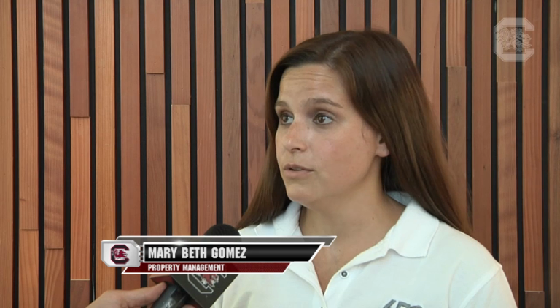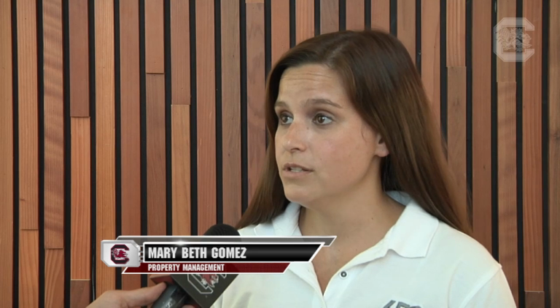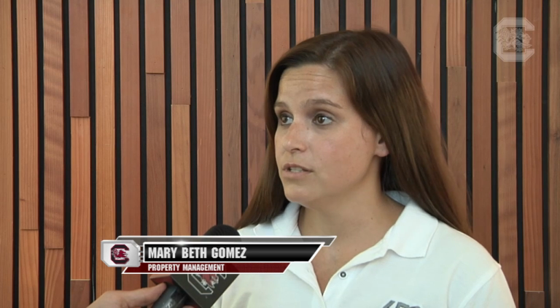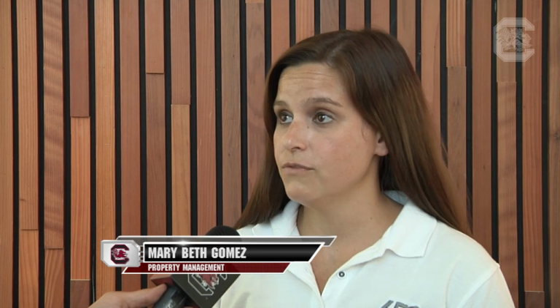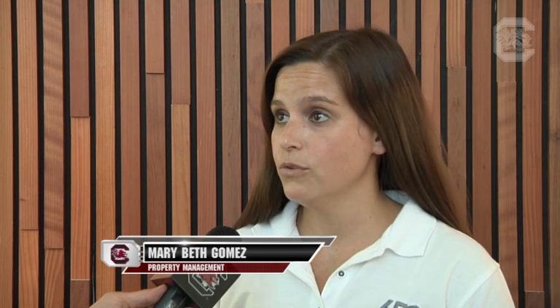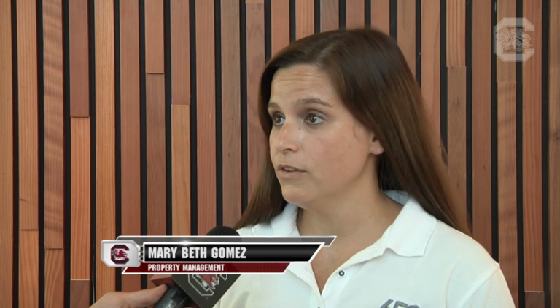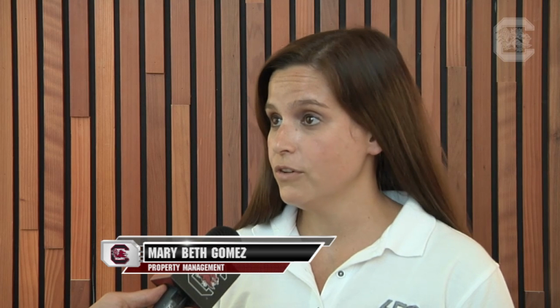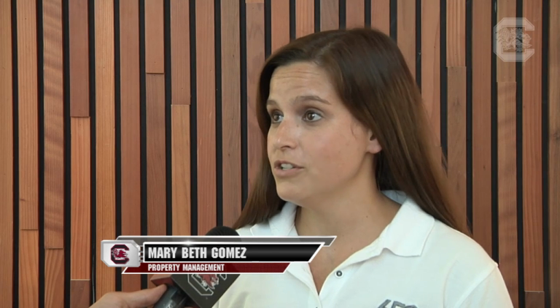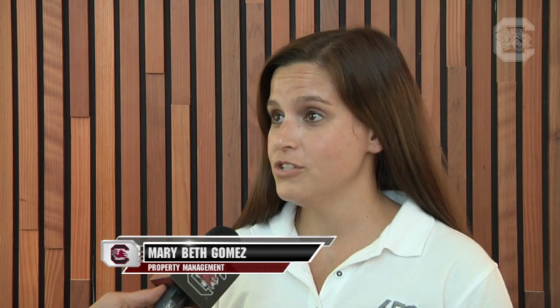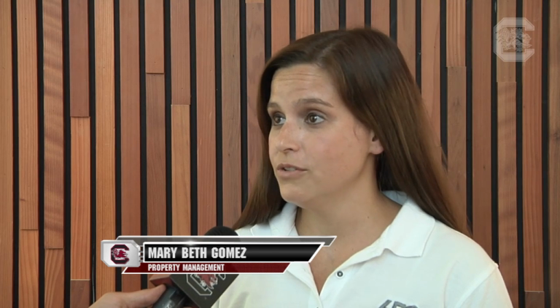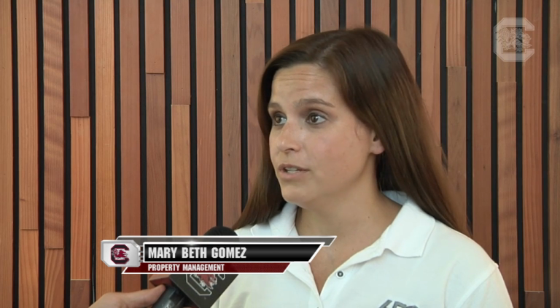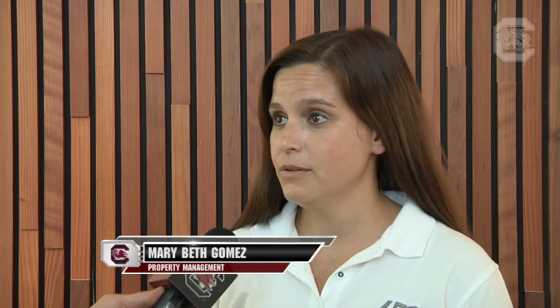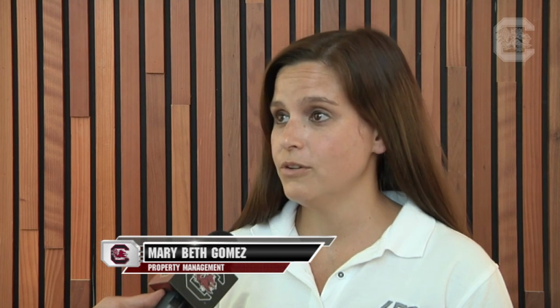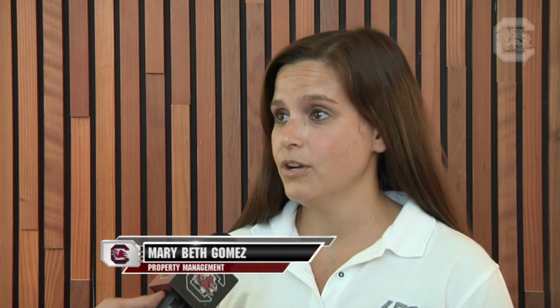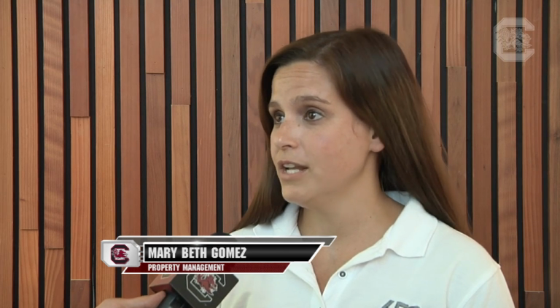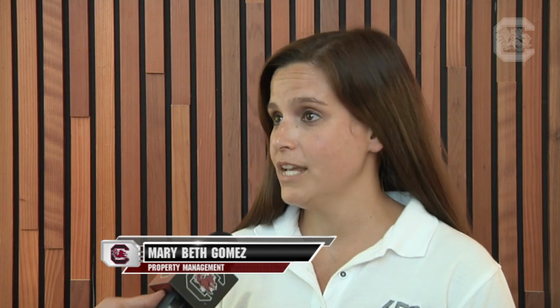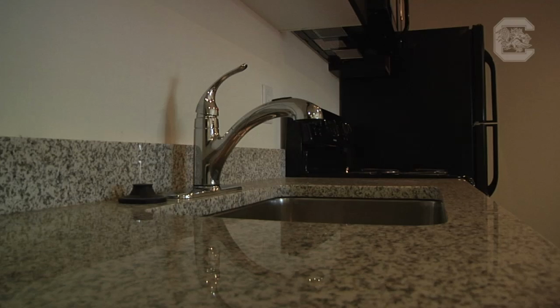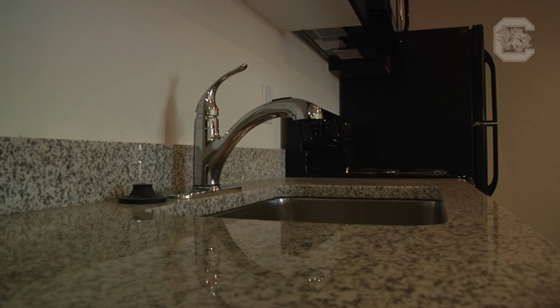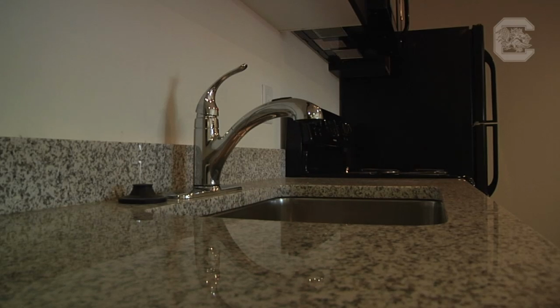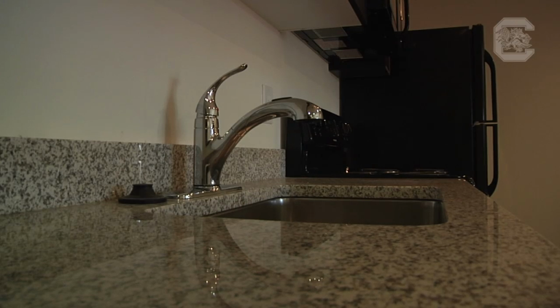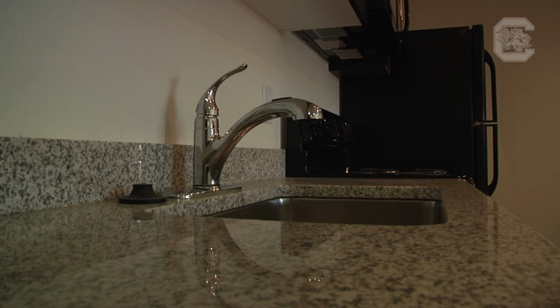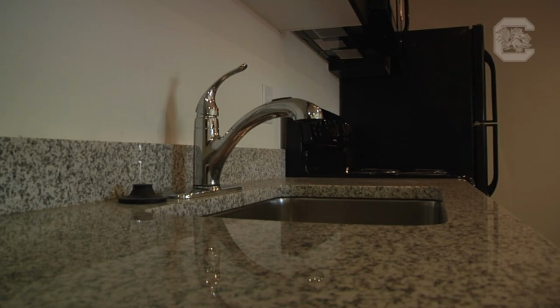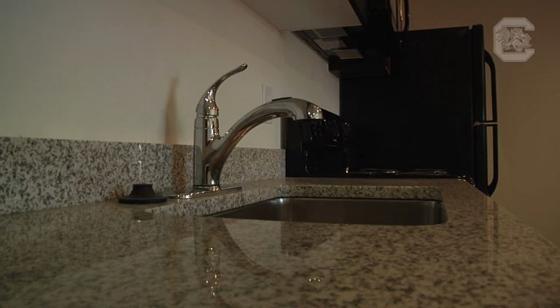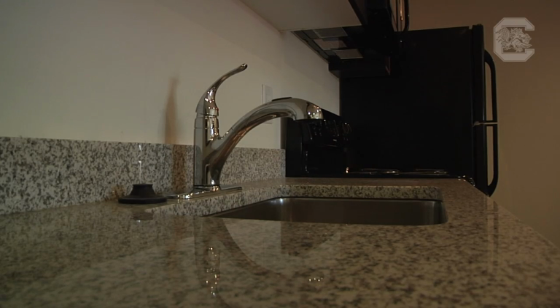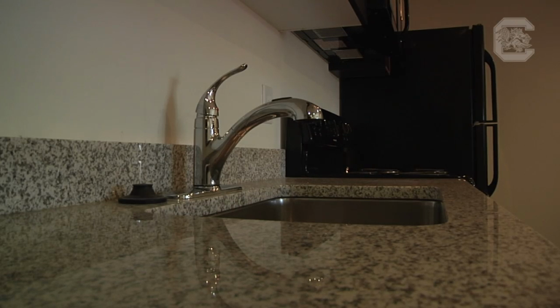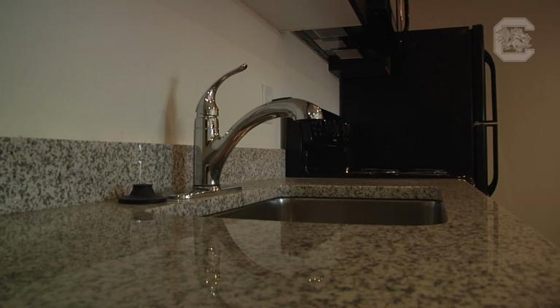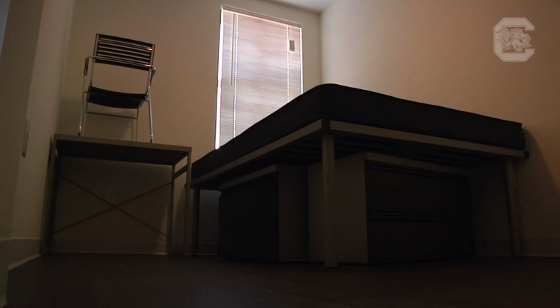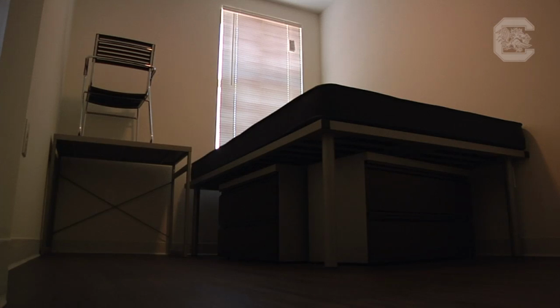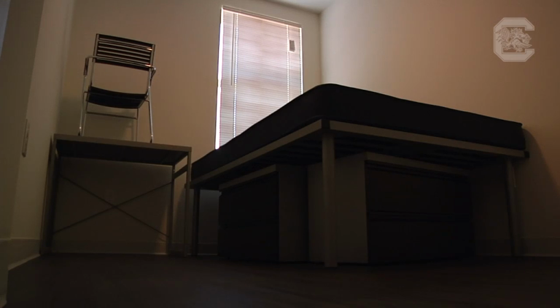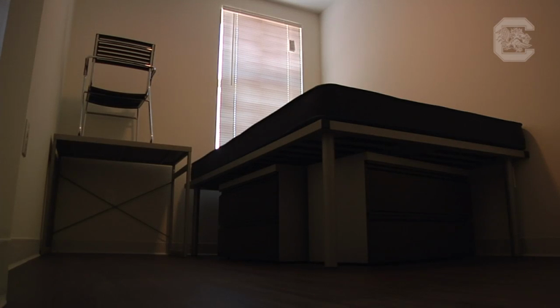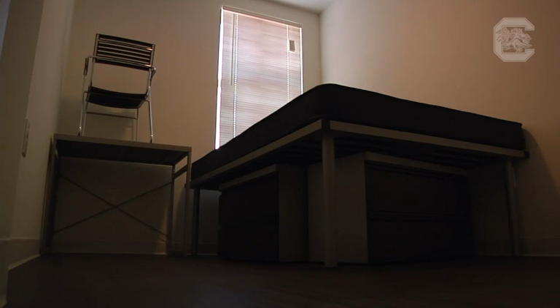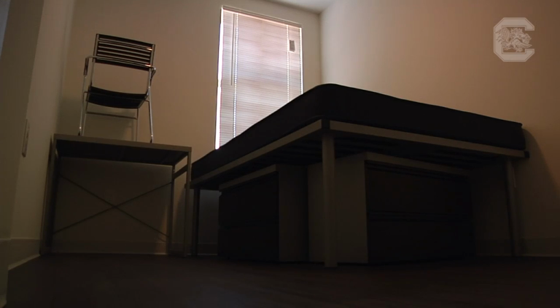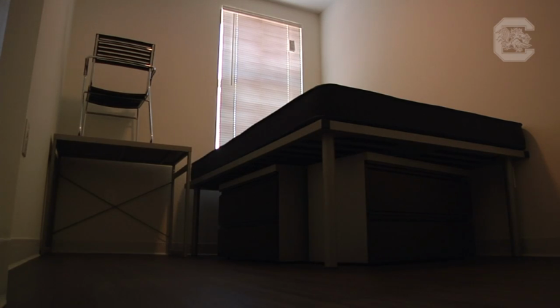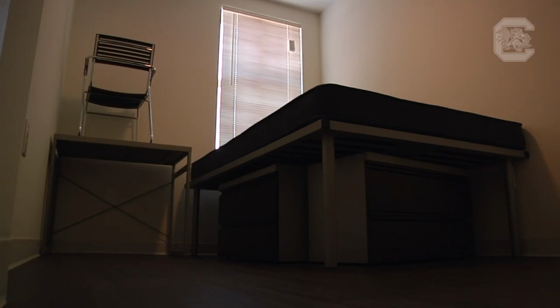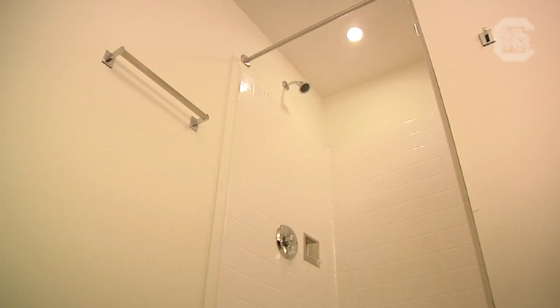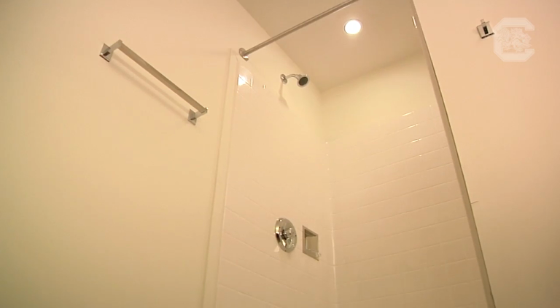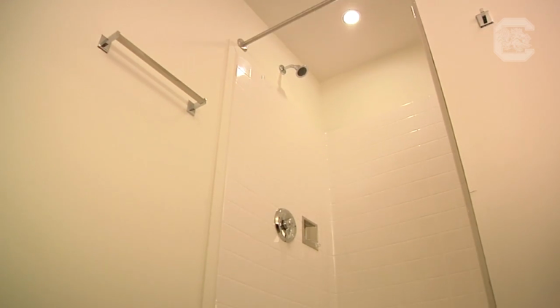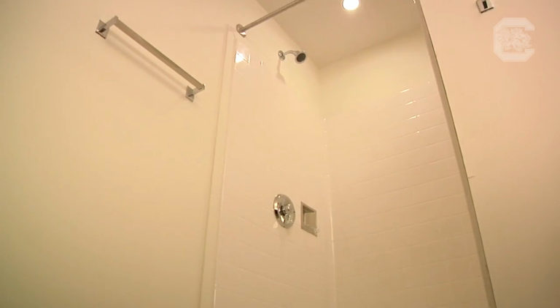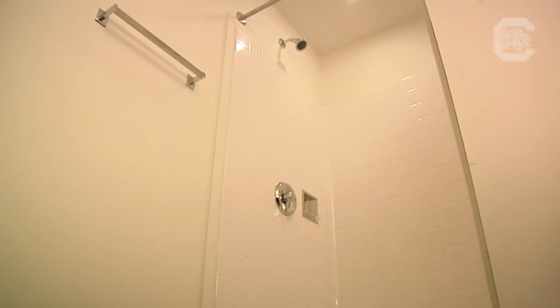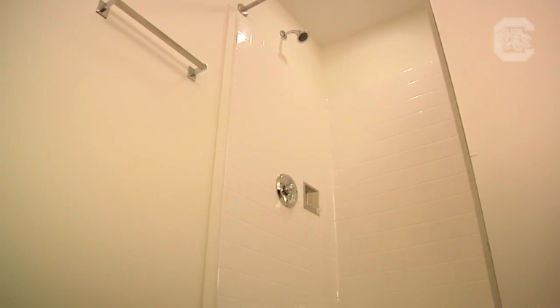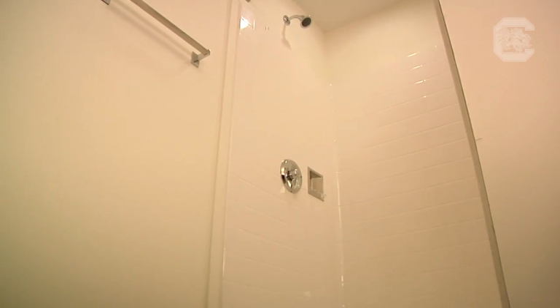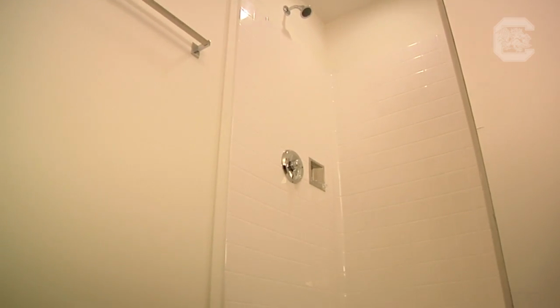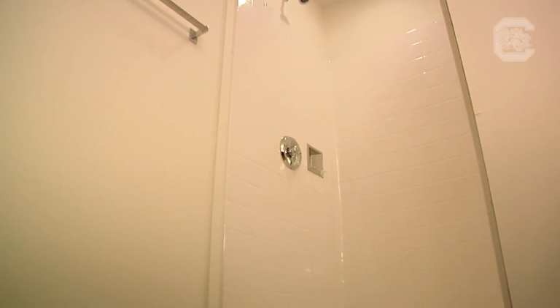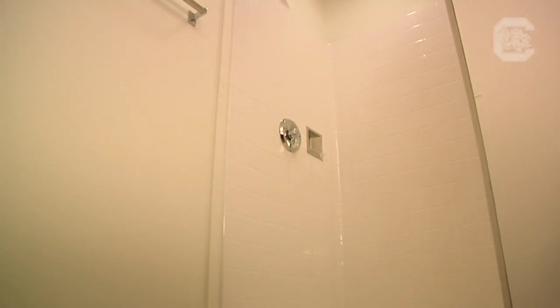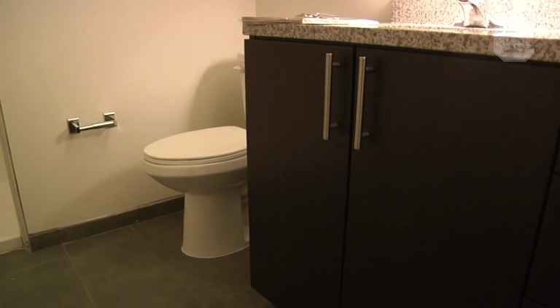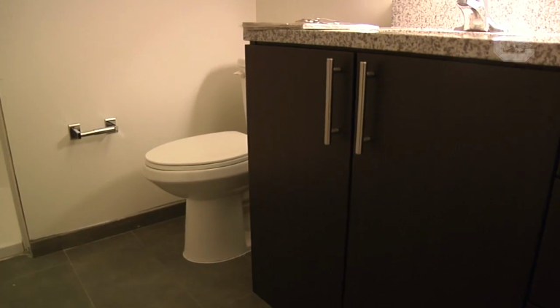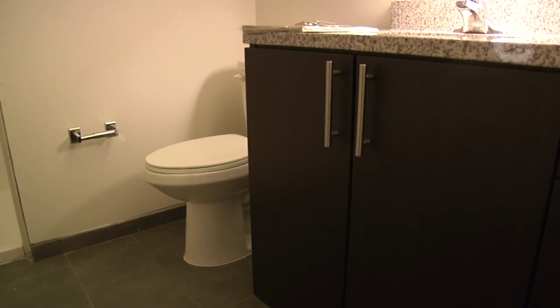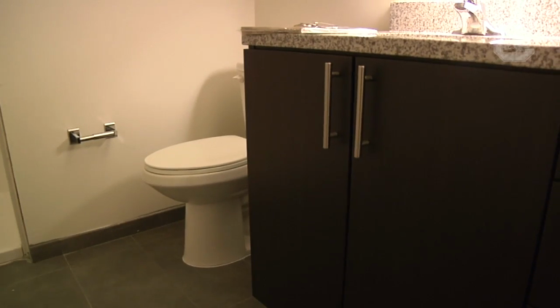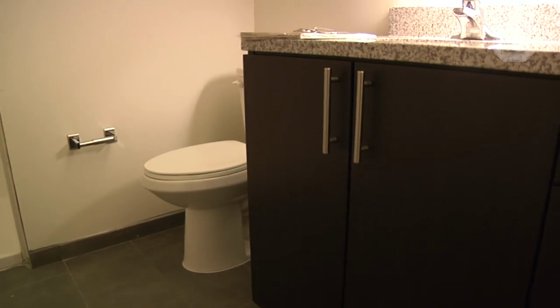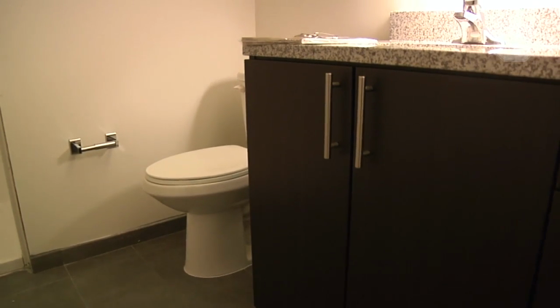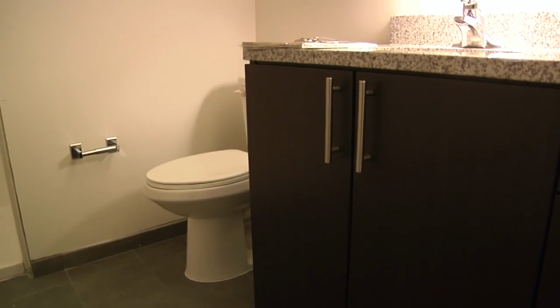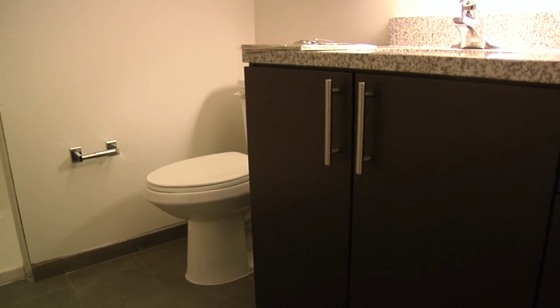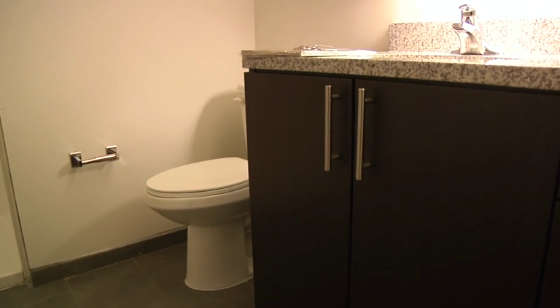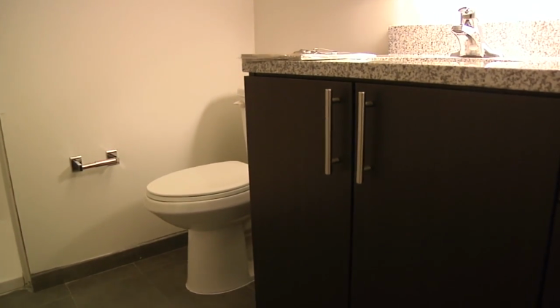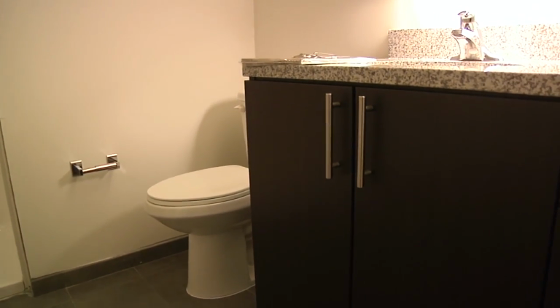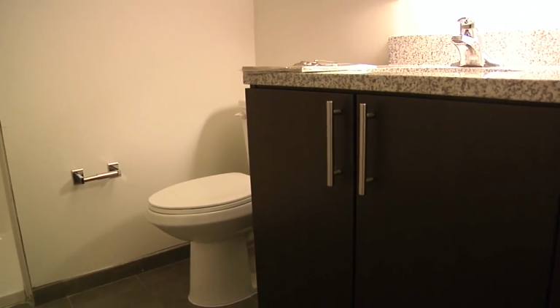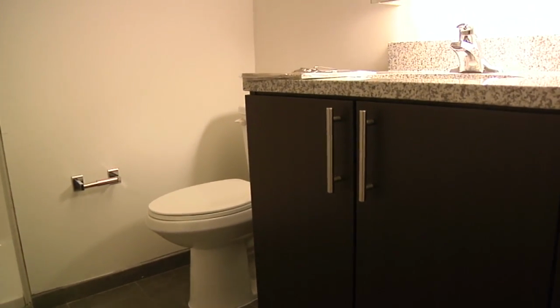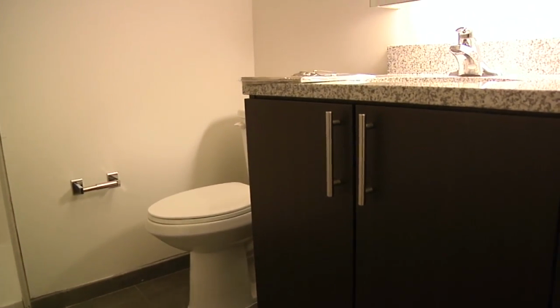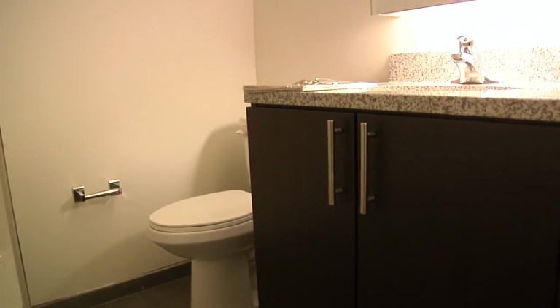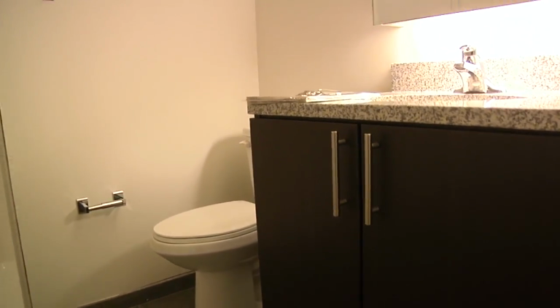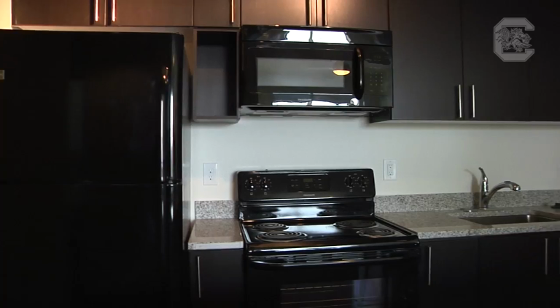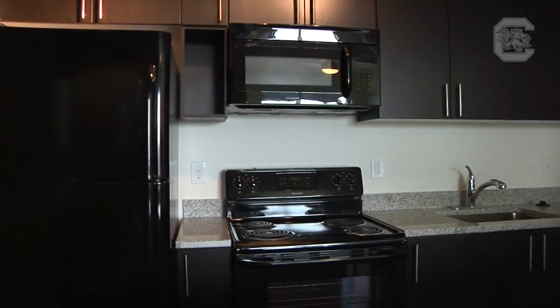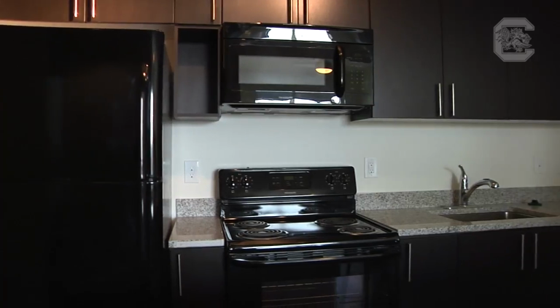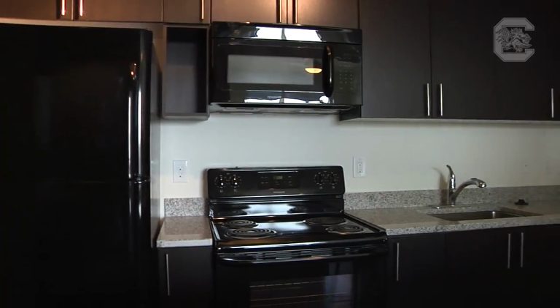It's a fully furnished unit — granite countertops, extra-long double beds — you just have to bring your personal items.